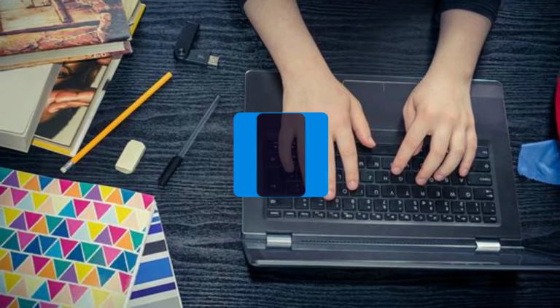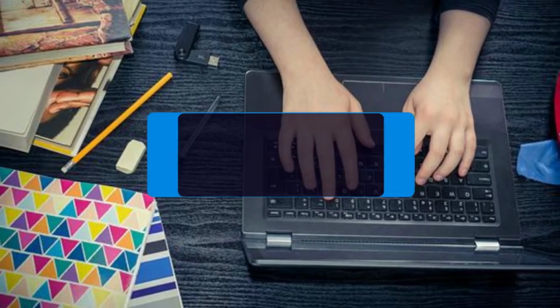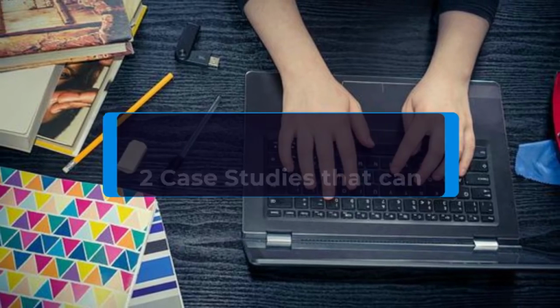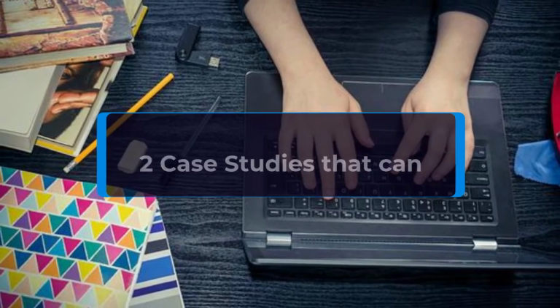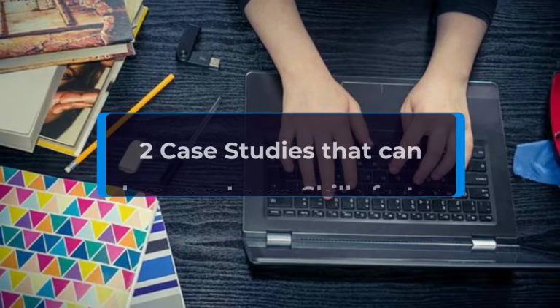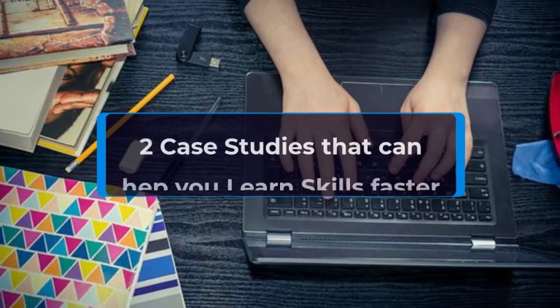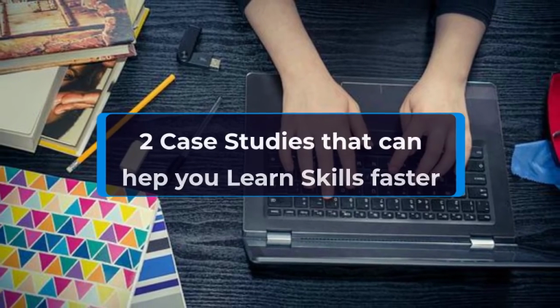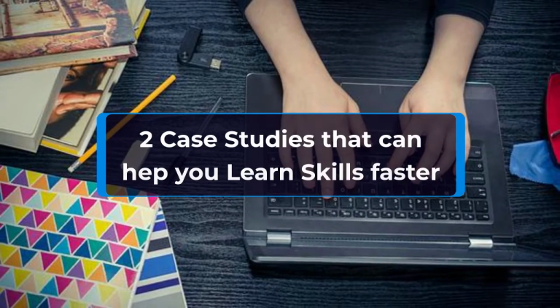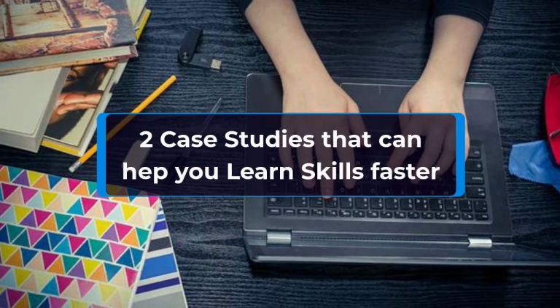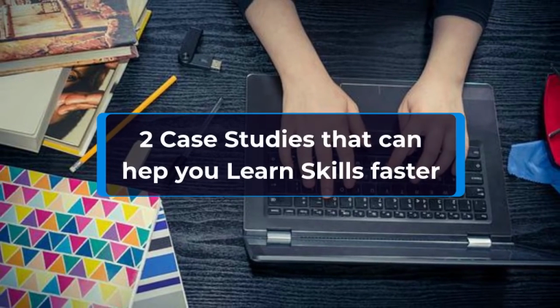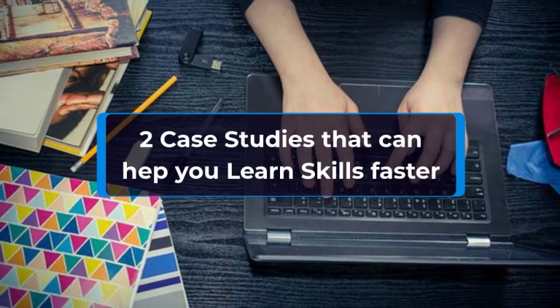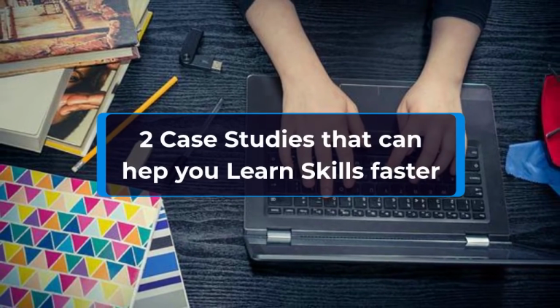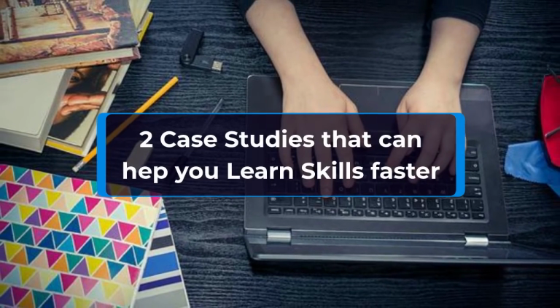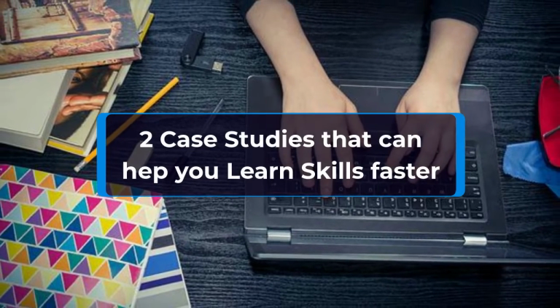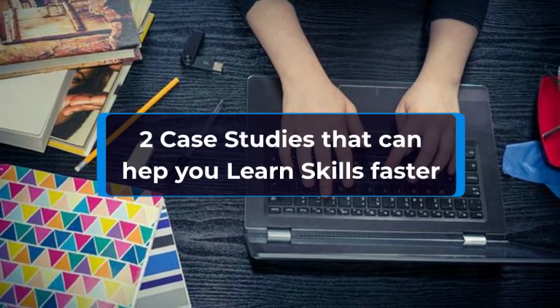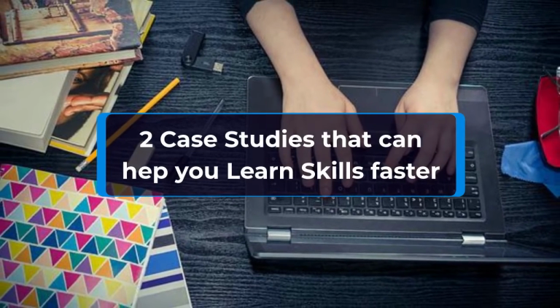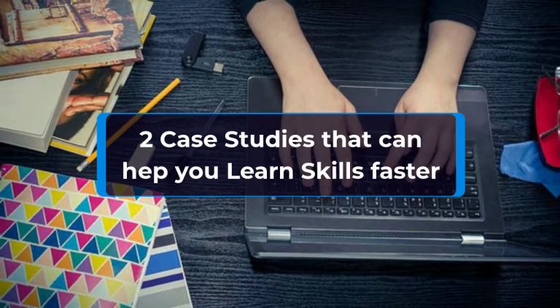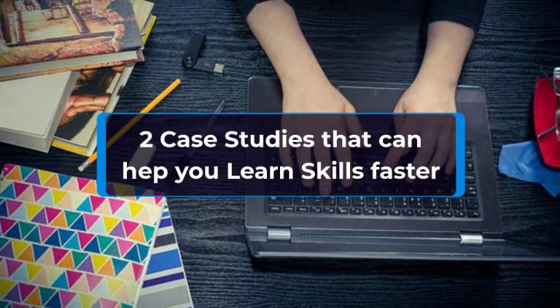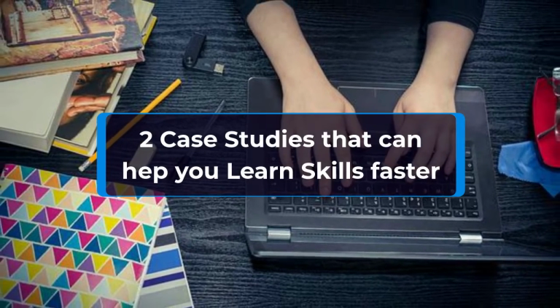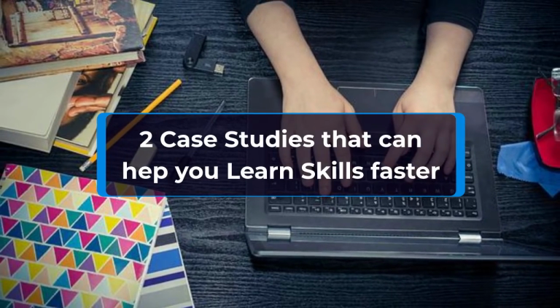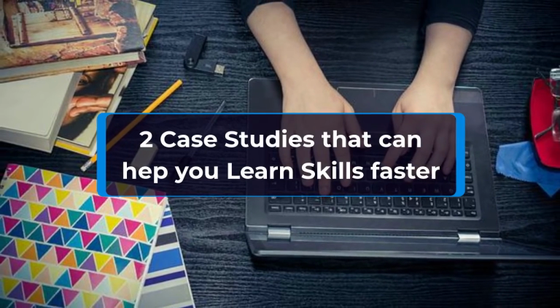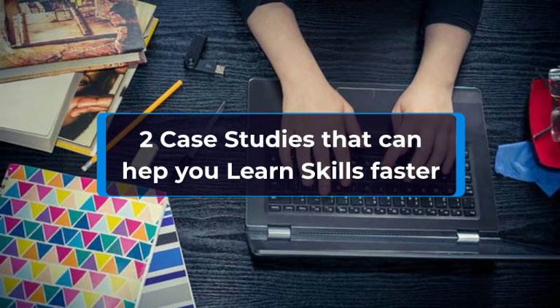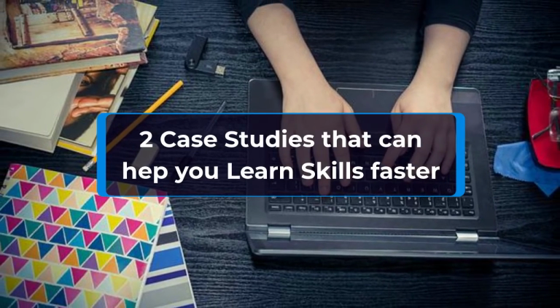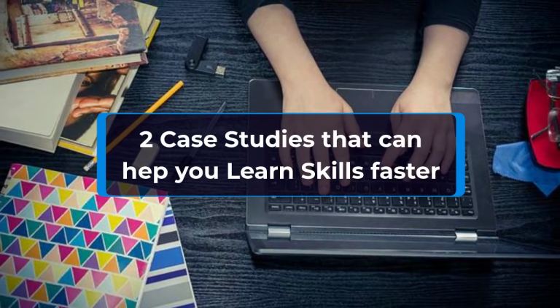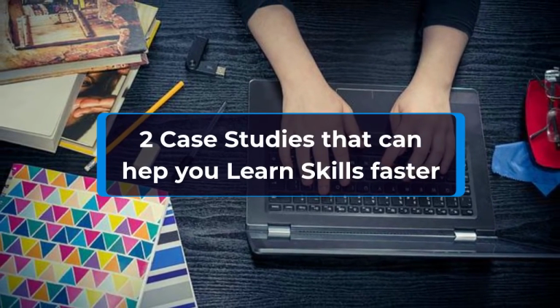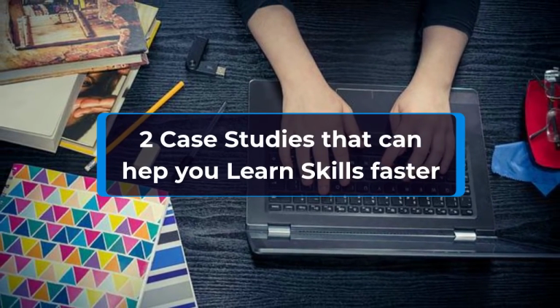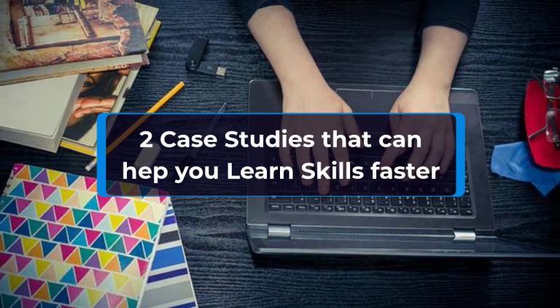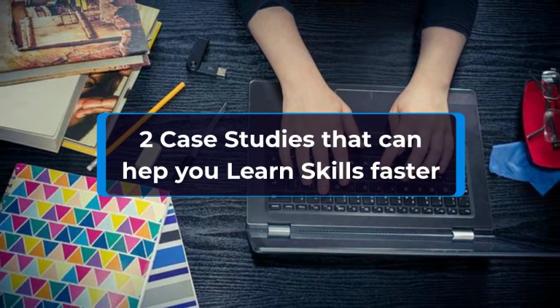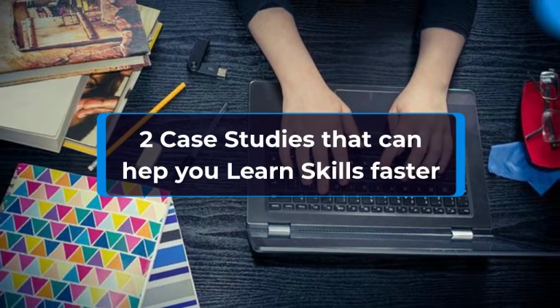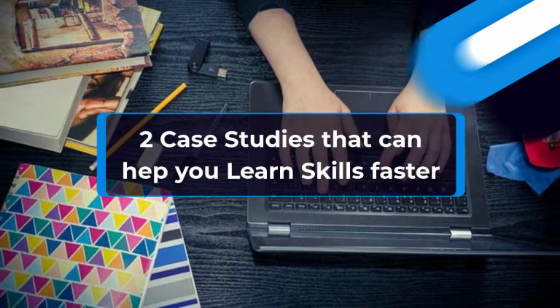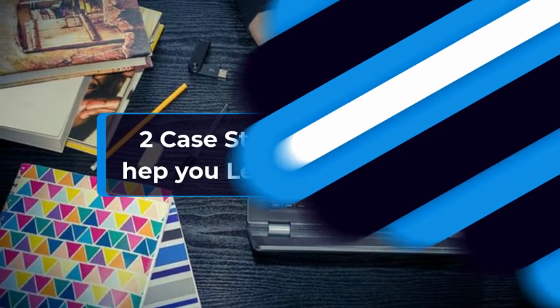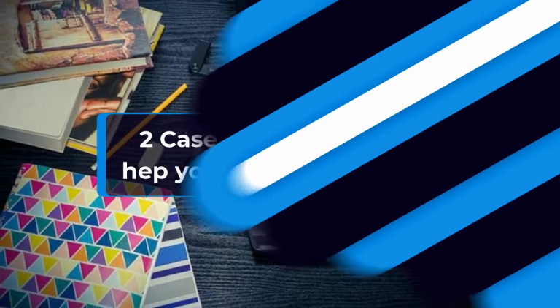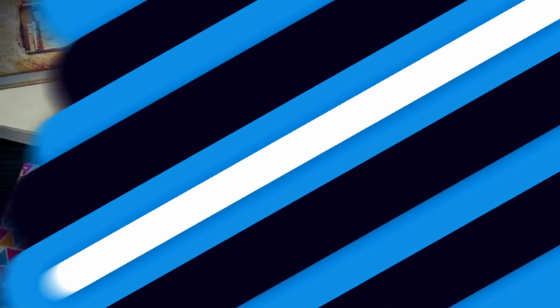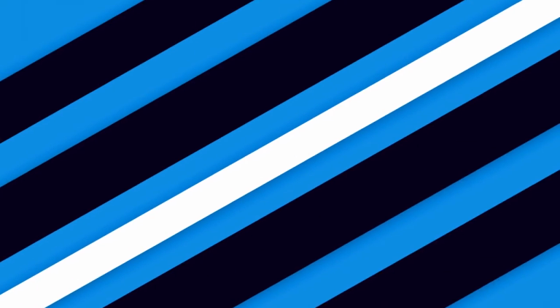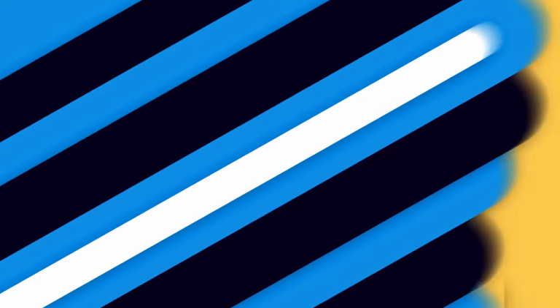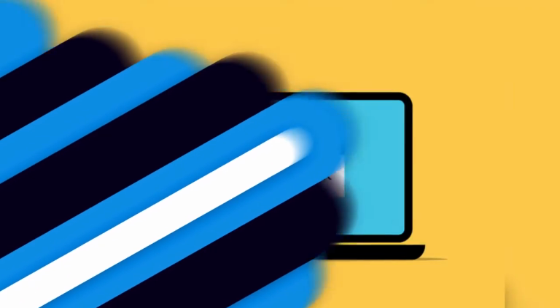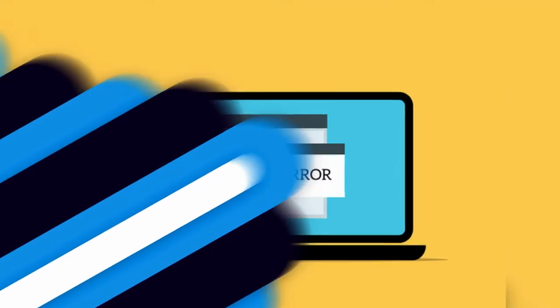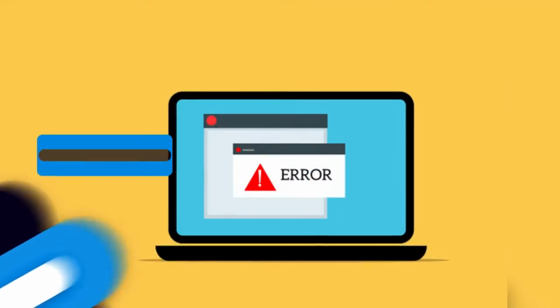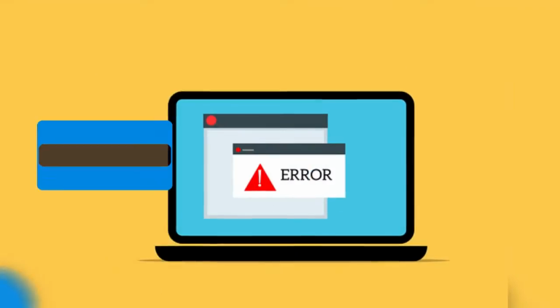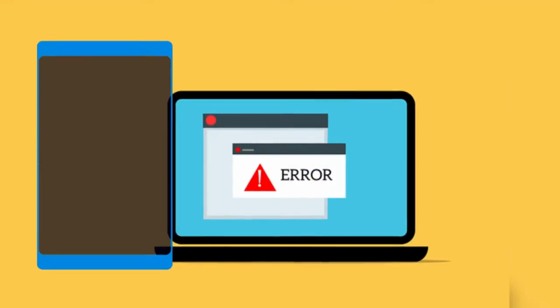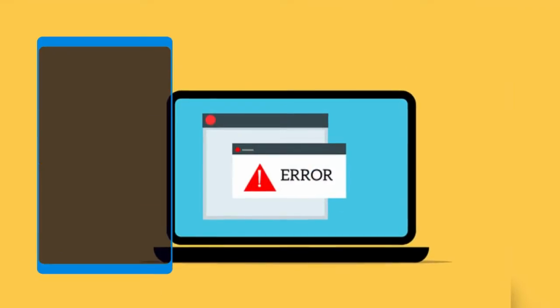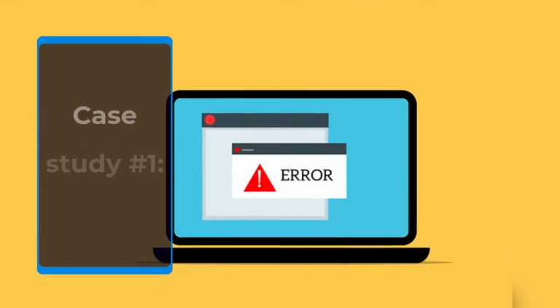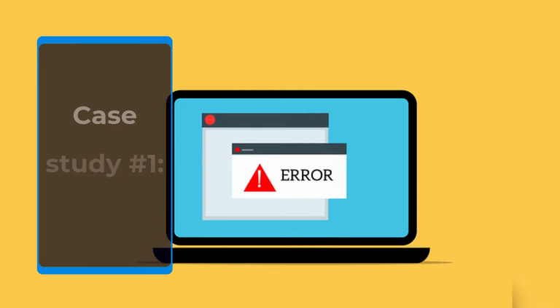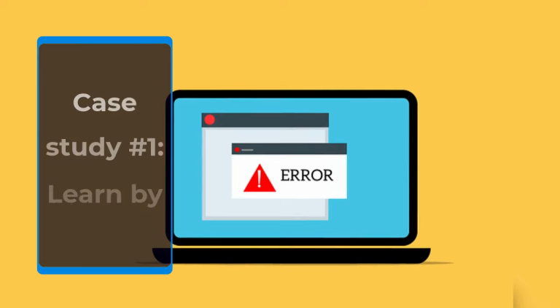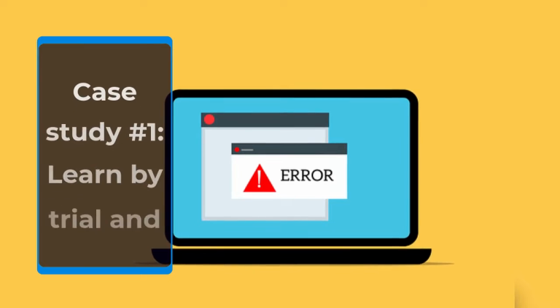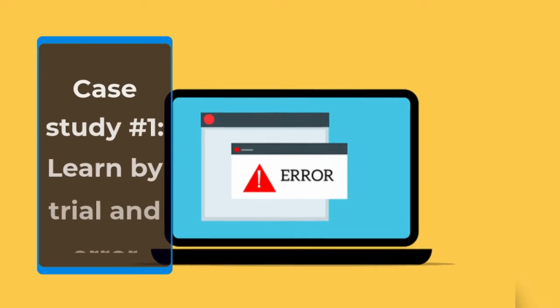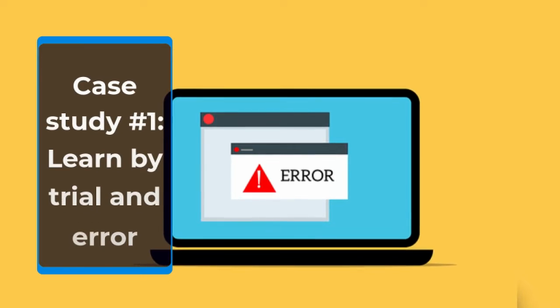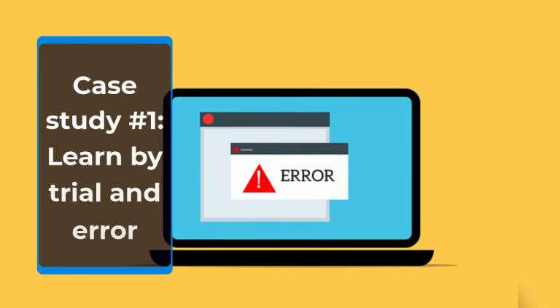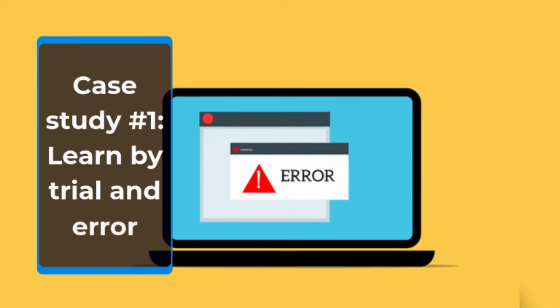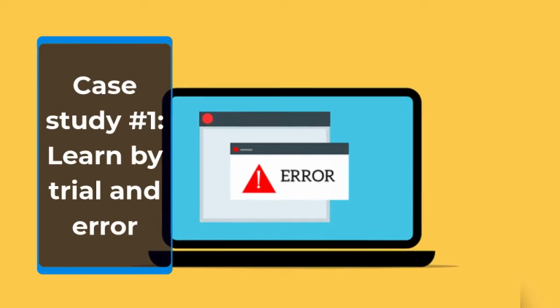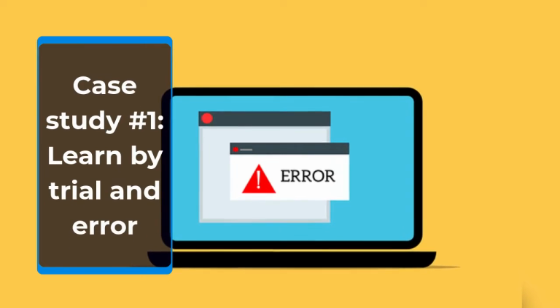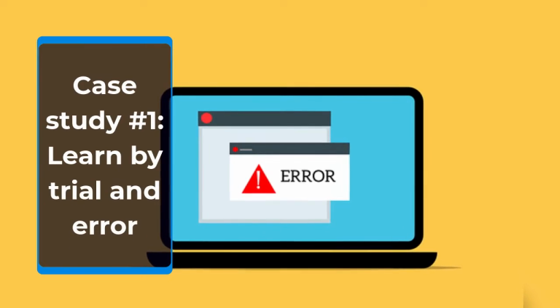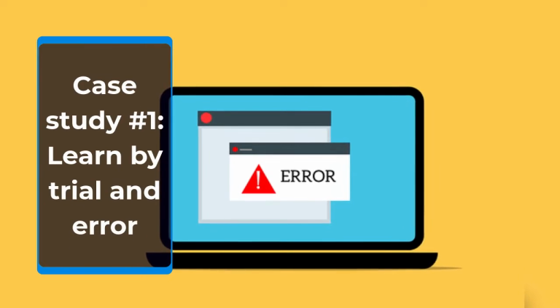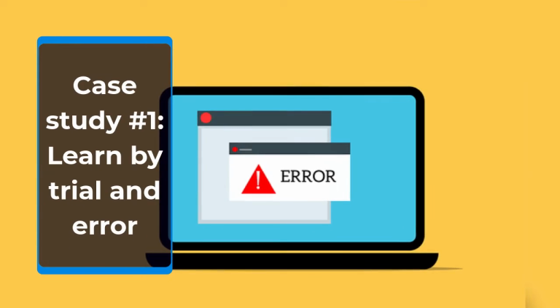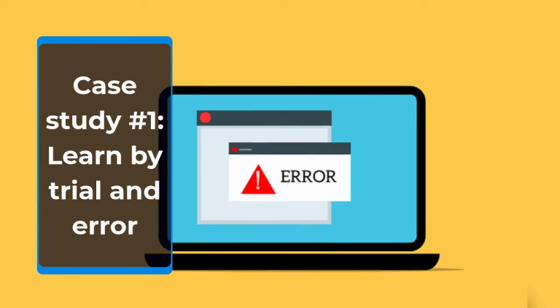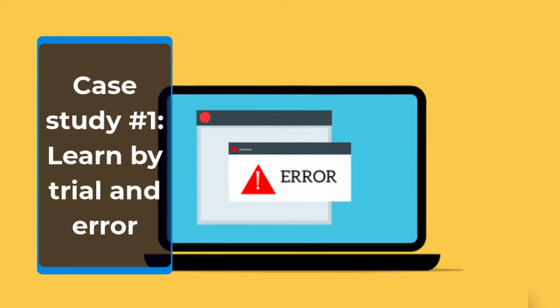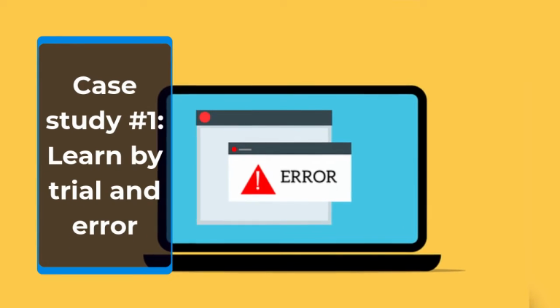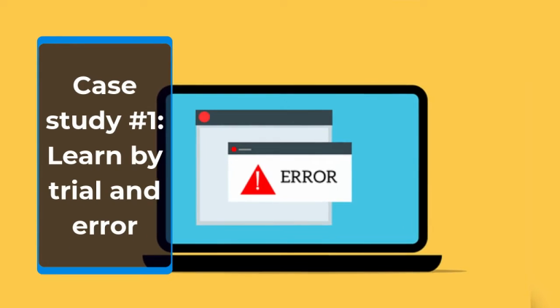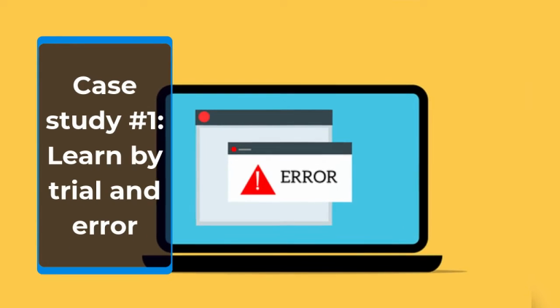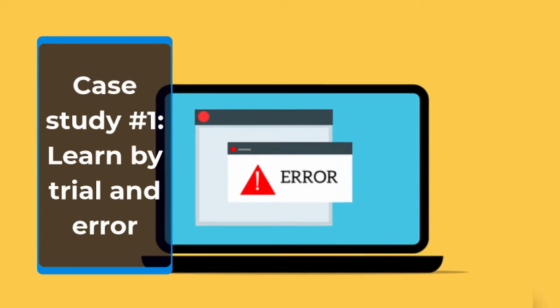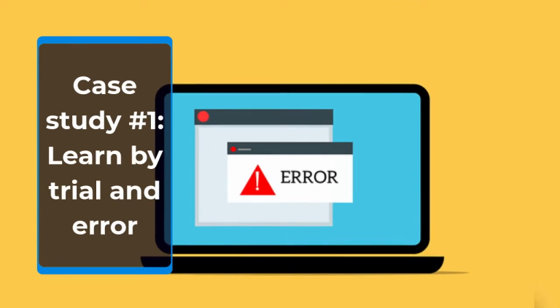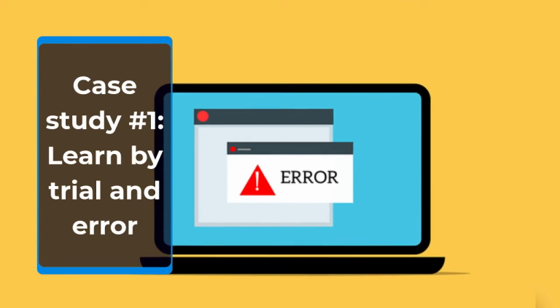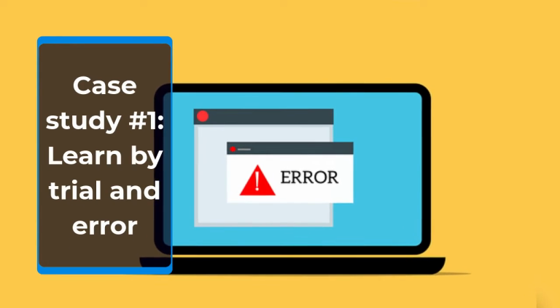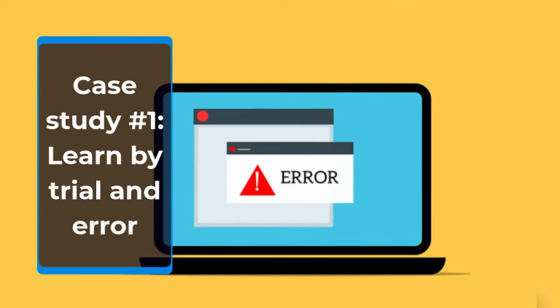Two case studies that can help you learn skills faster. Case Study Number One: Learn by Trial and Error.